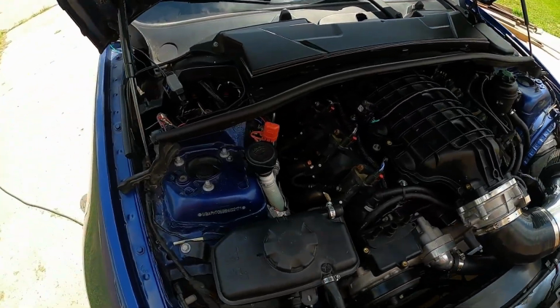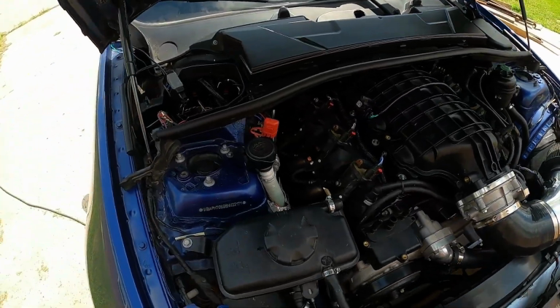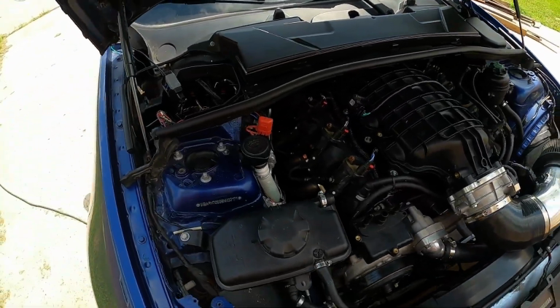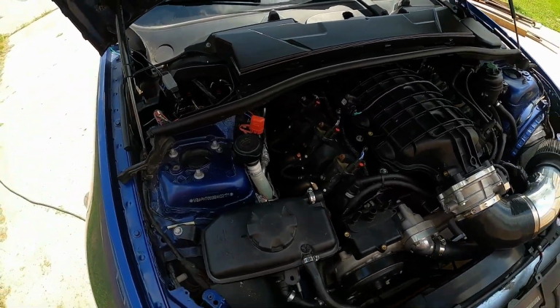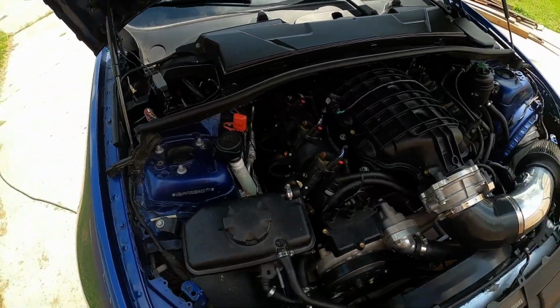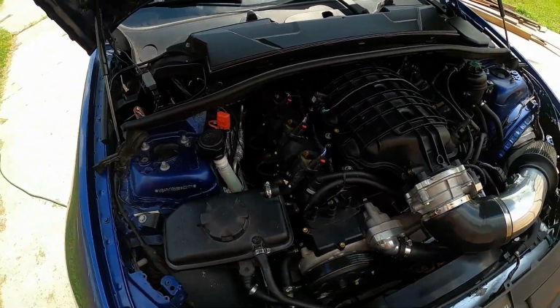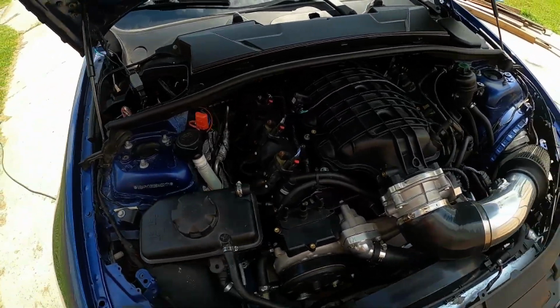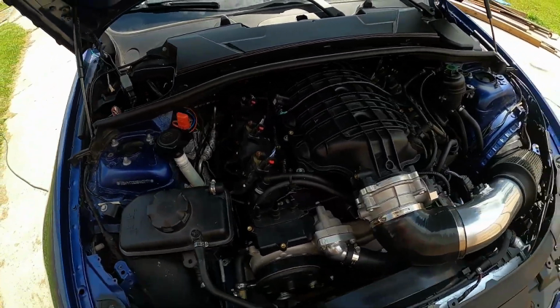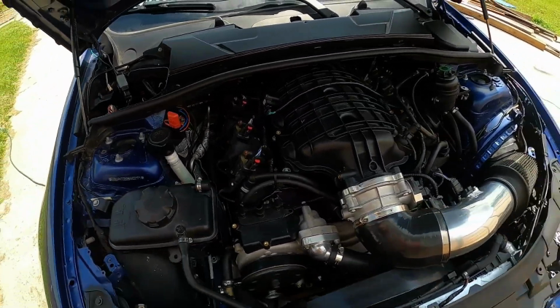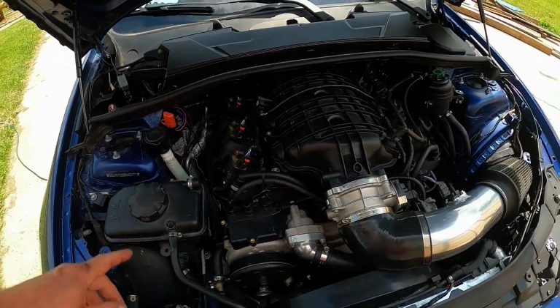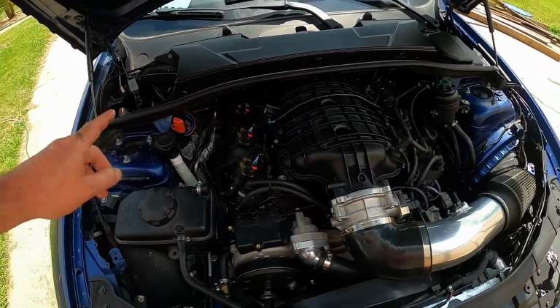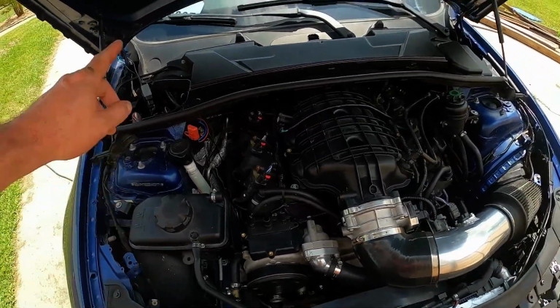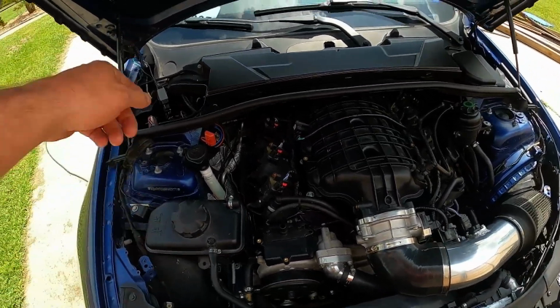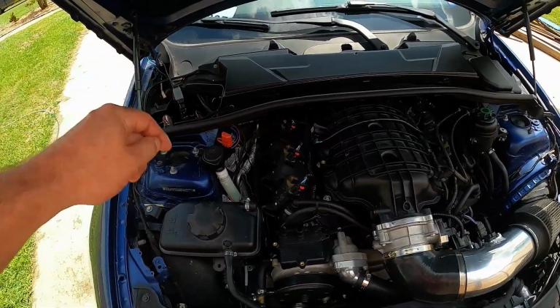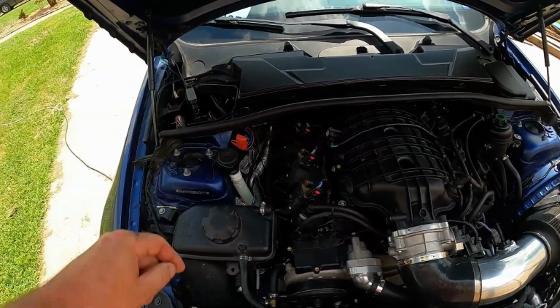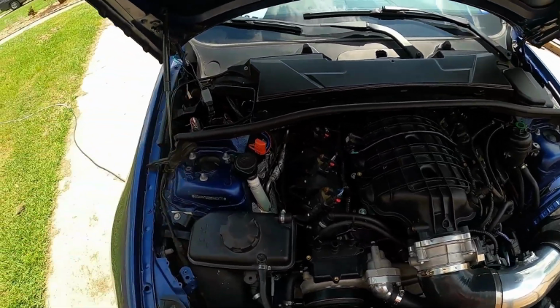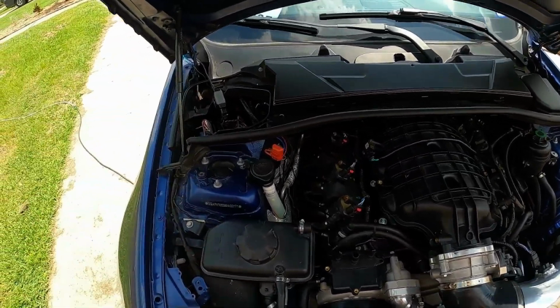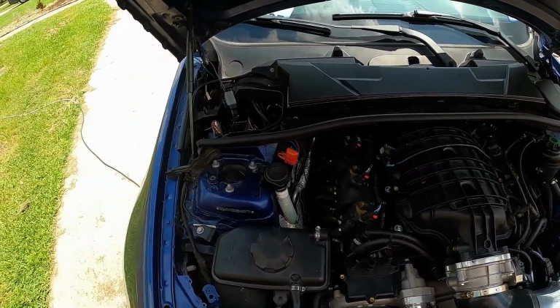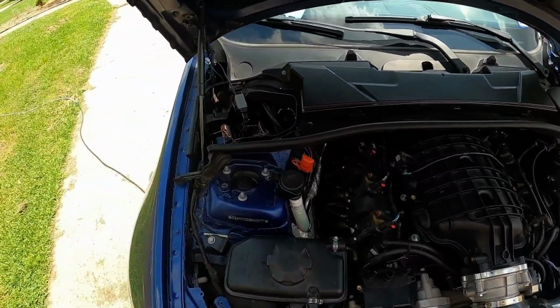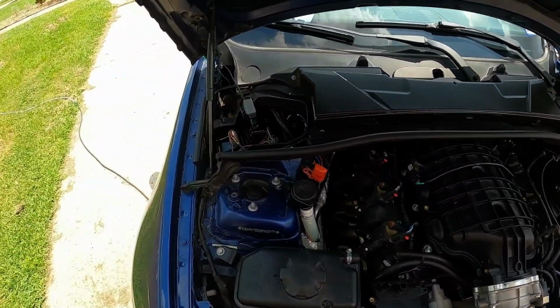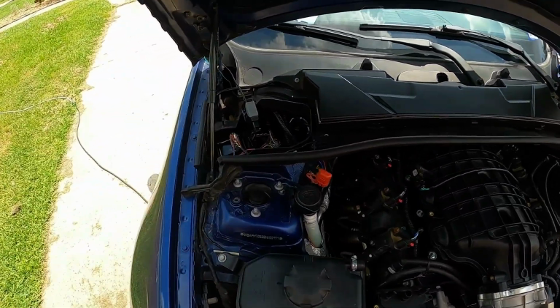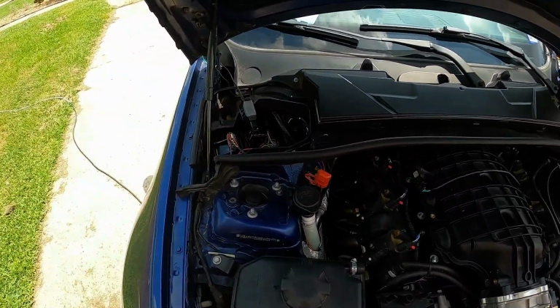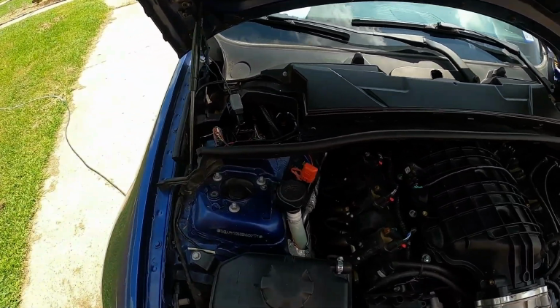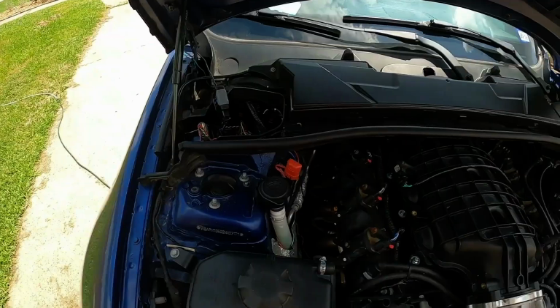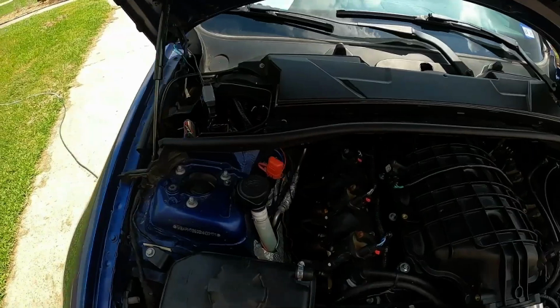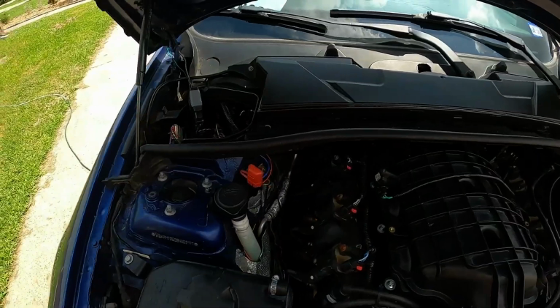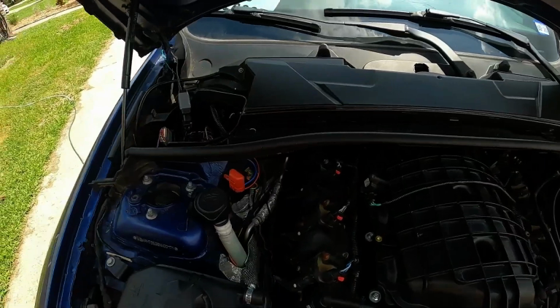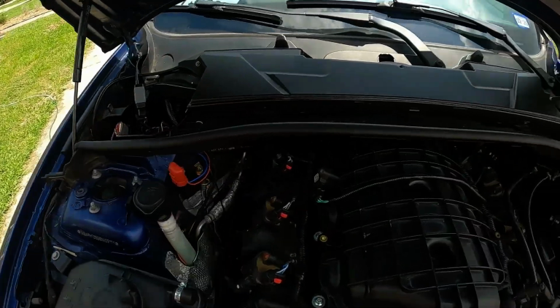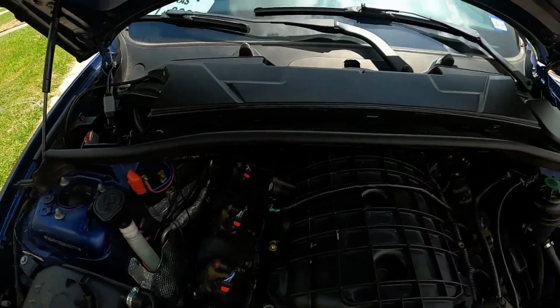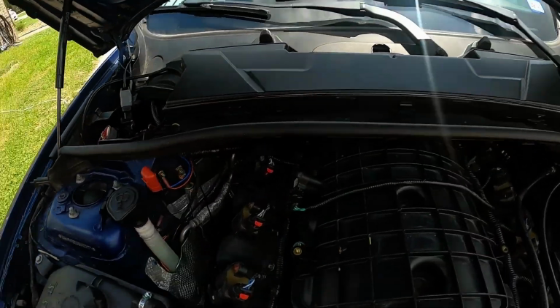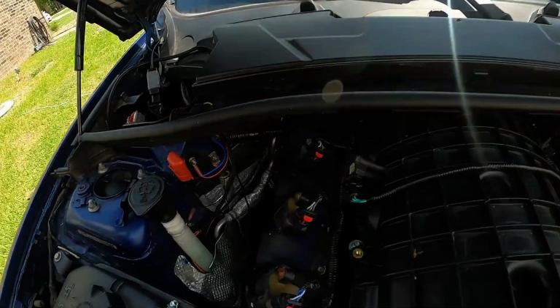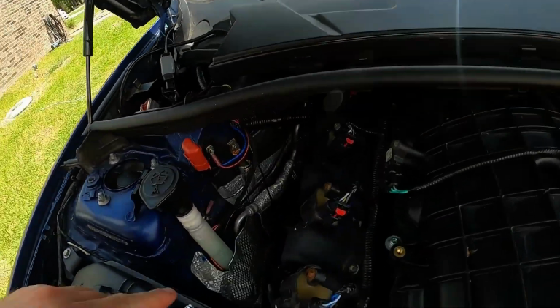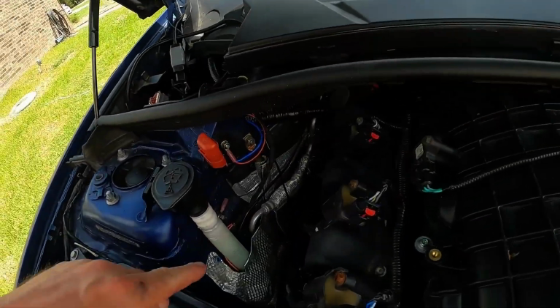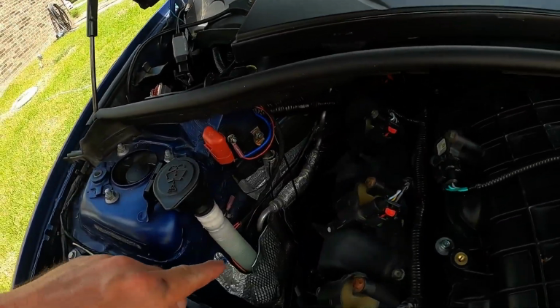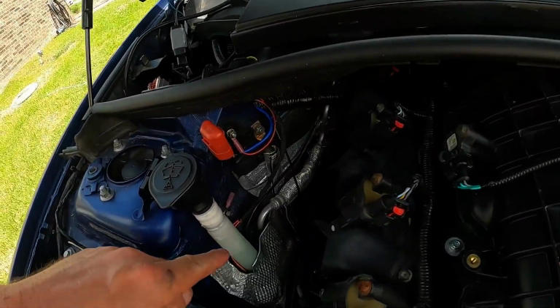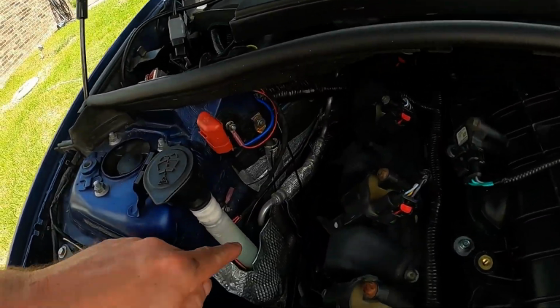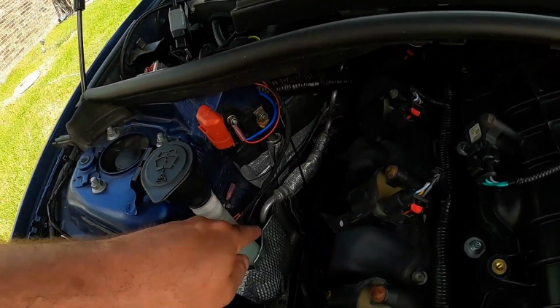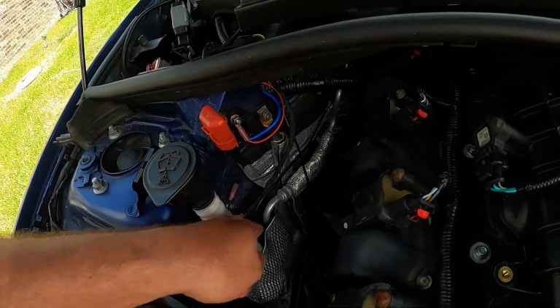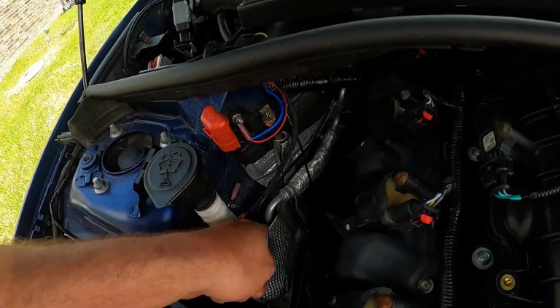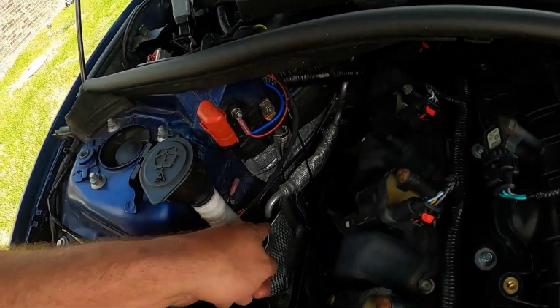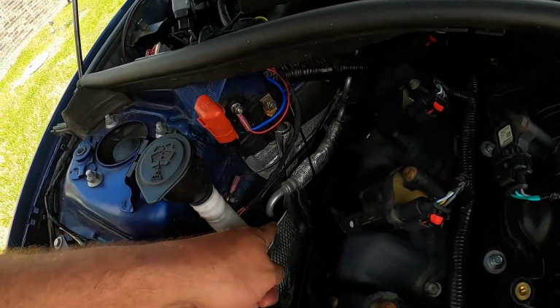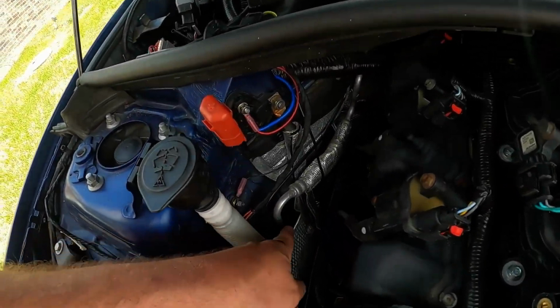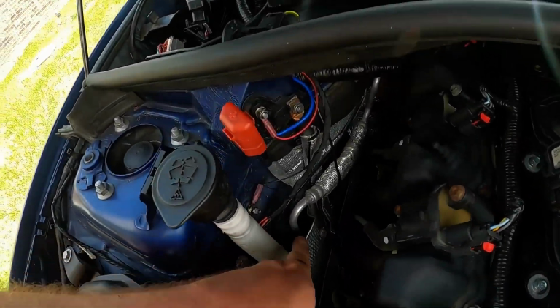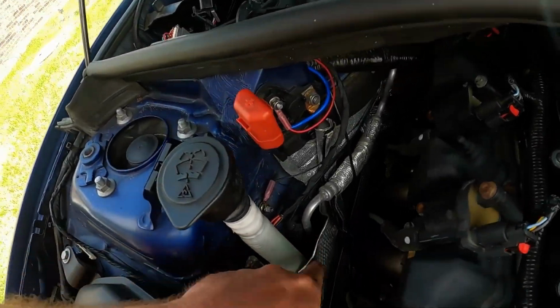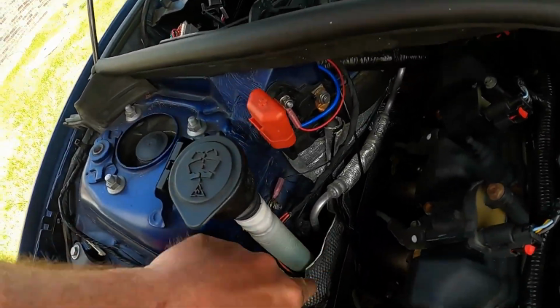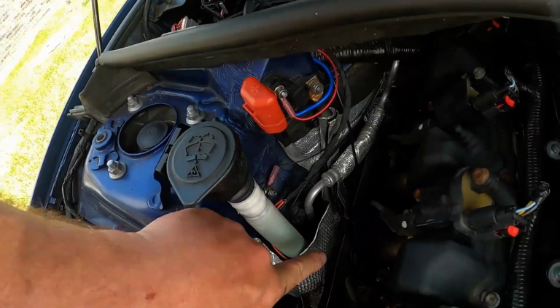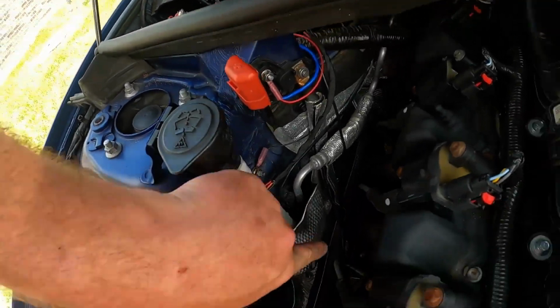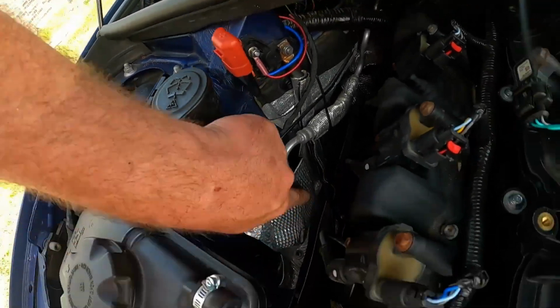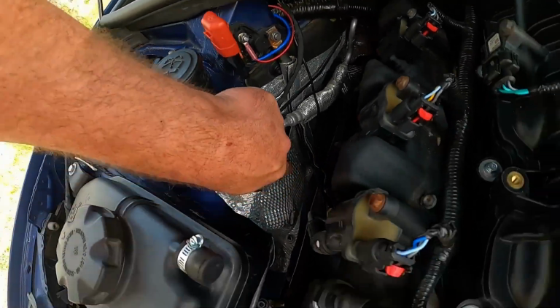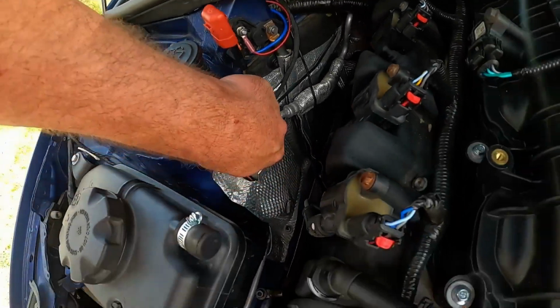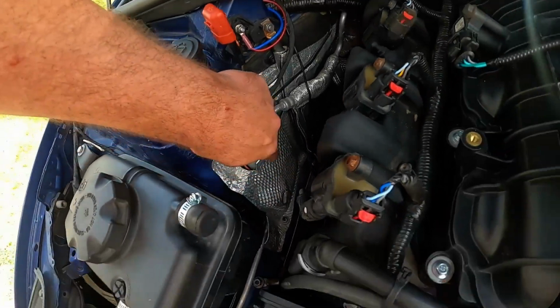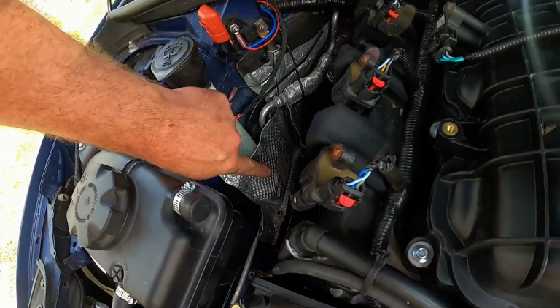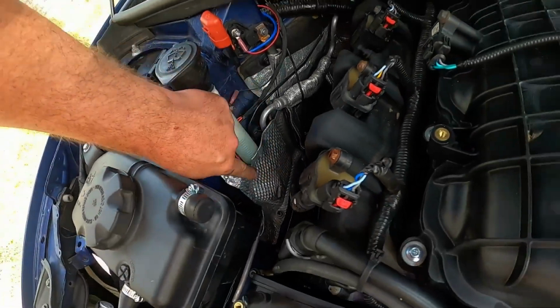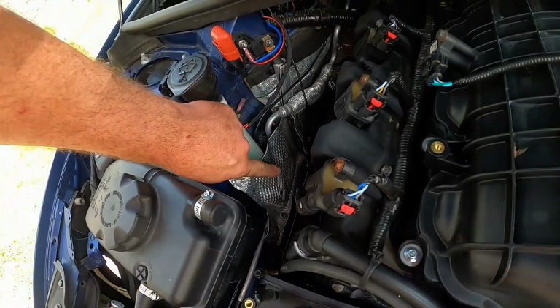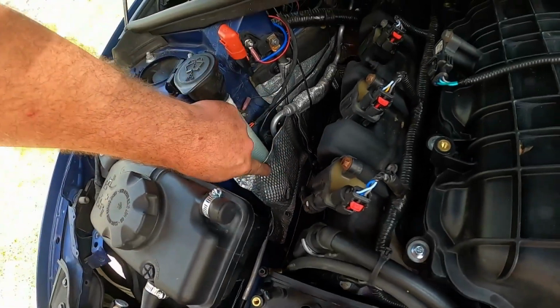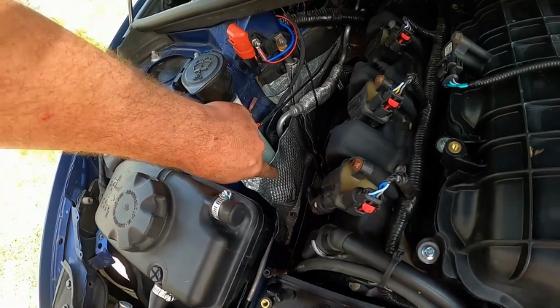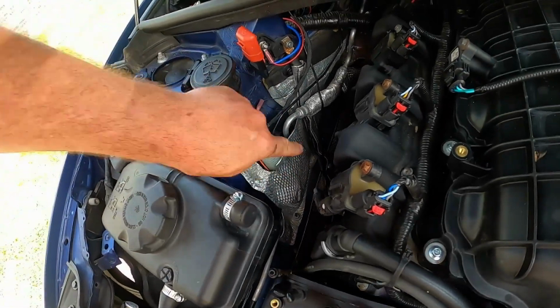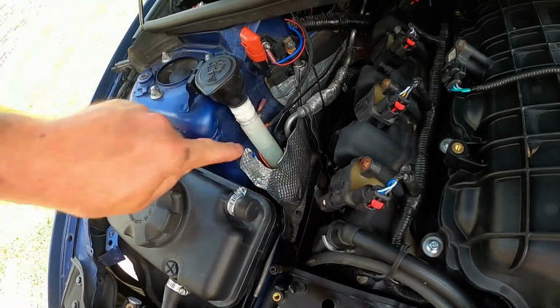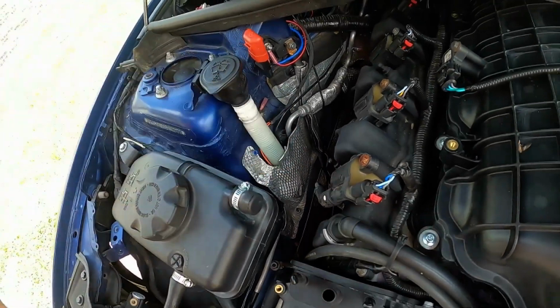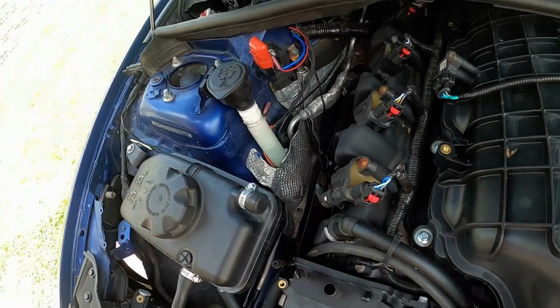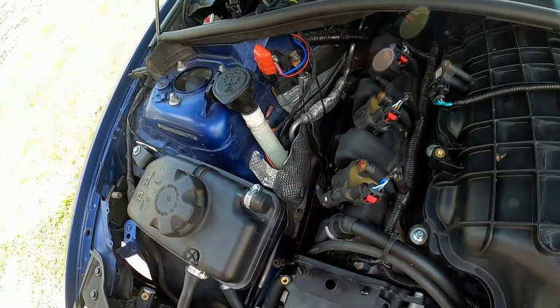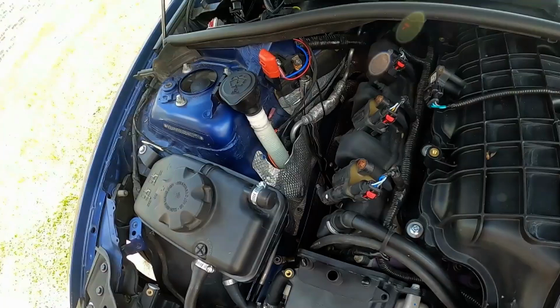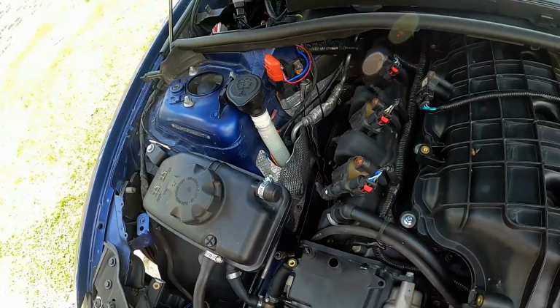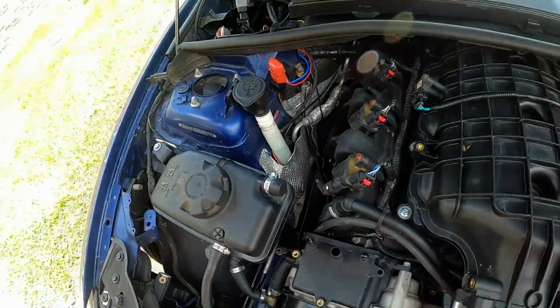We'll go over the wiring for the AC clutch in here. You can see we have that GM sensor down below on the BMW rail.